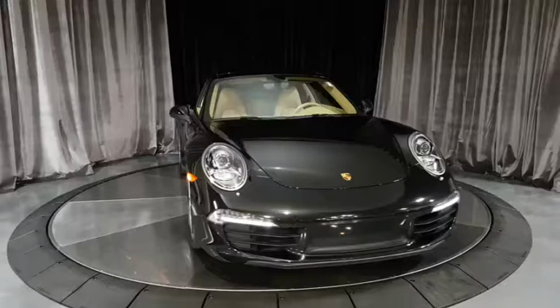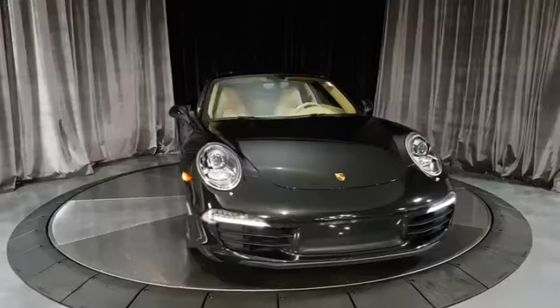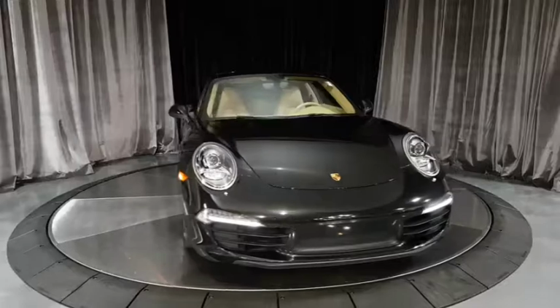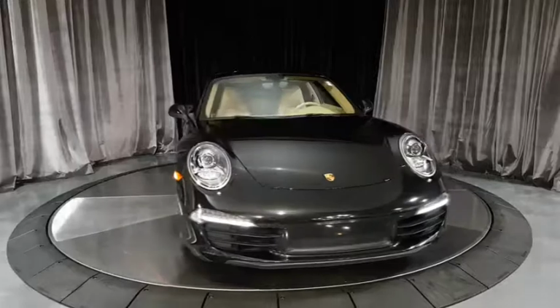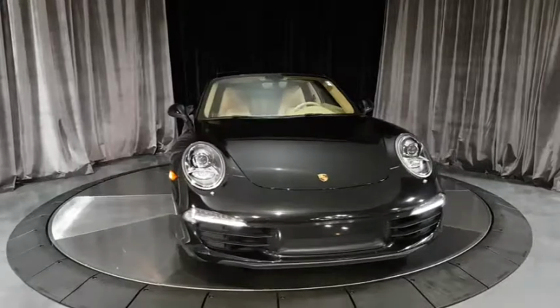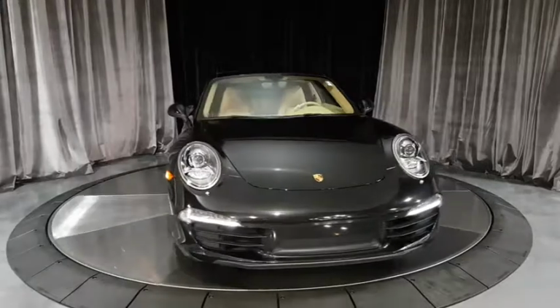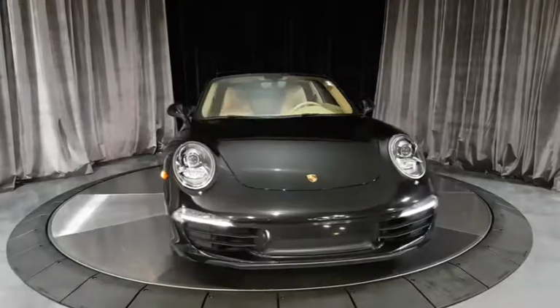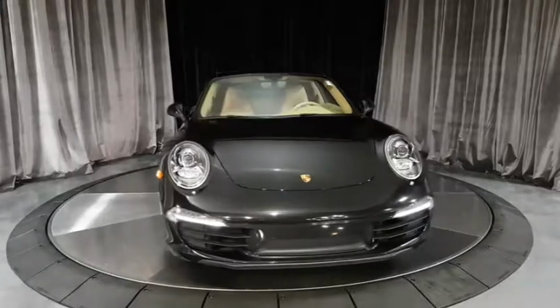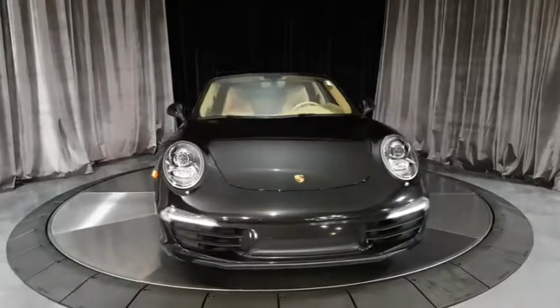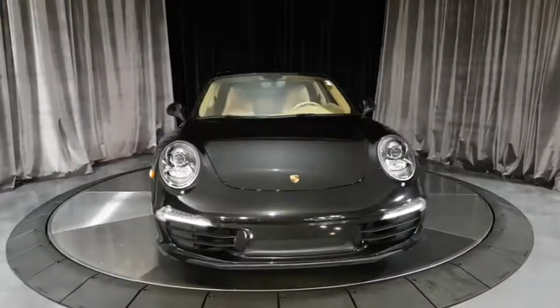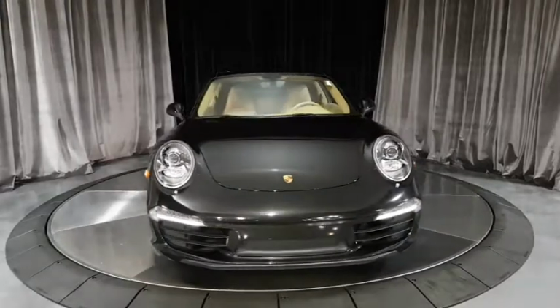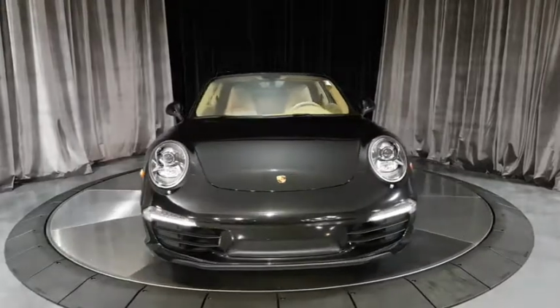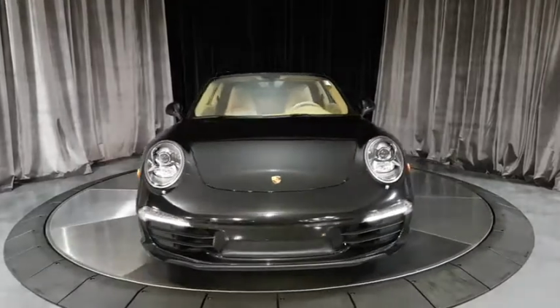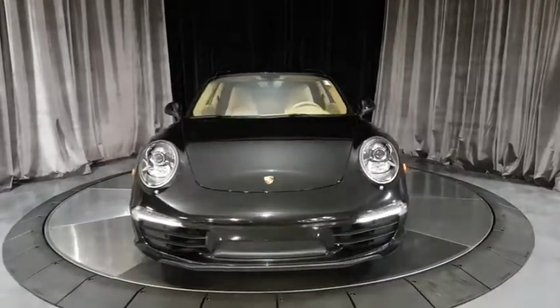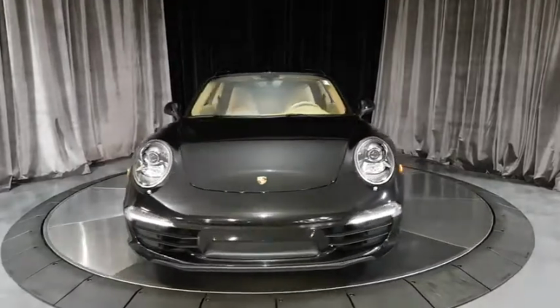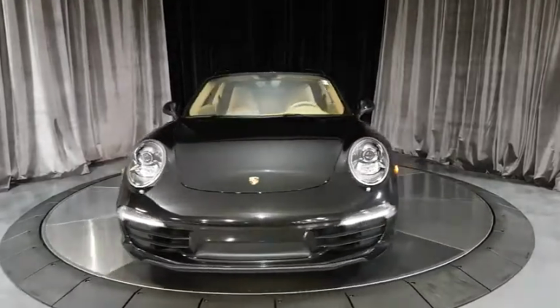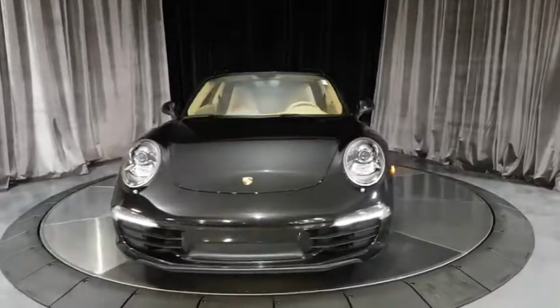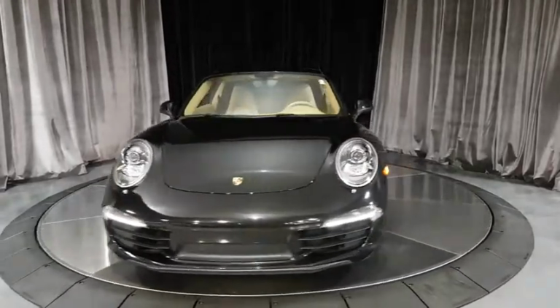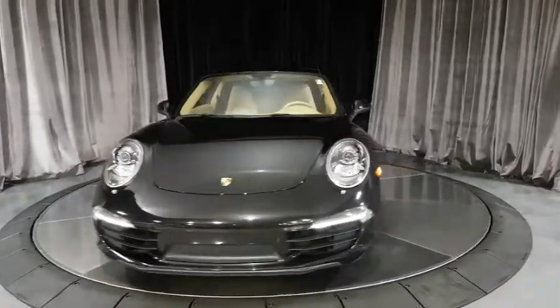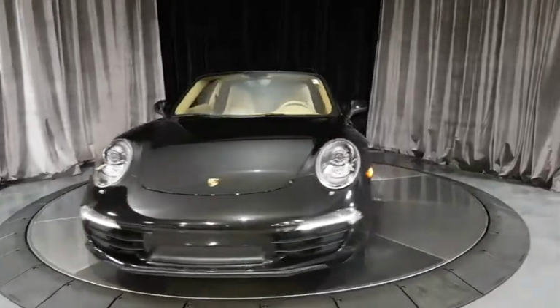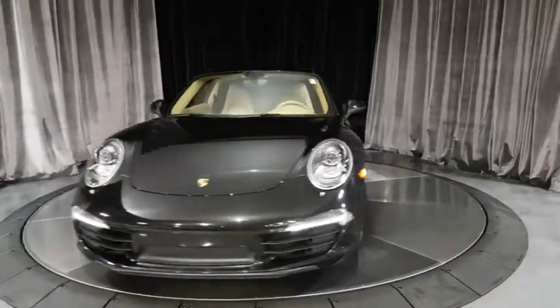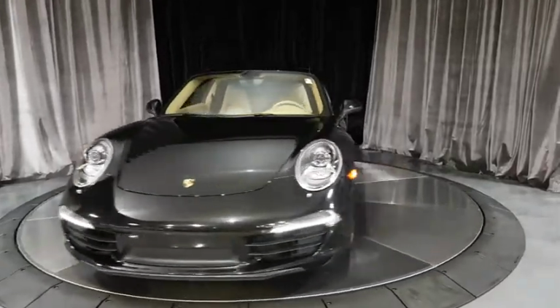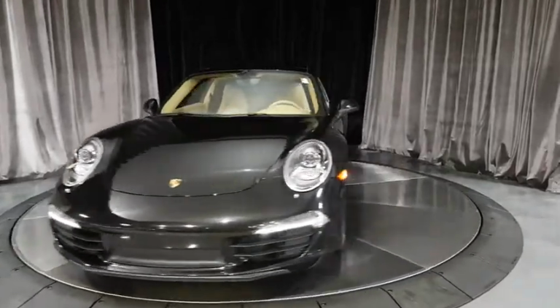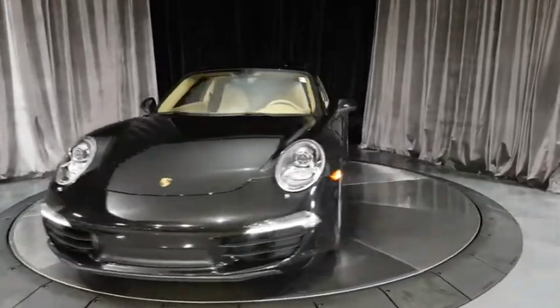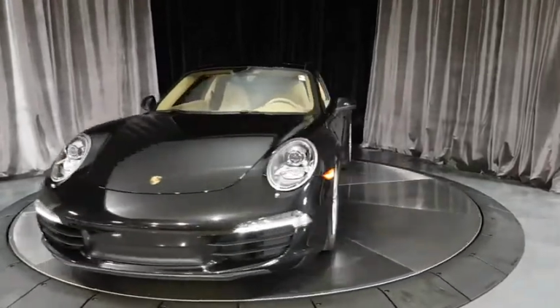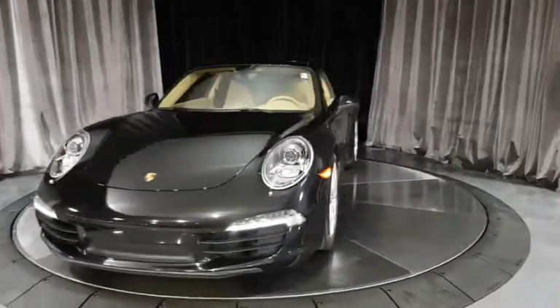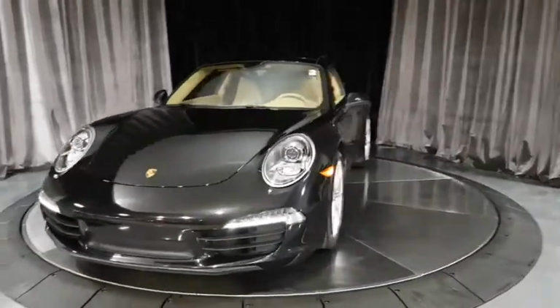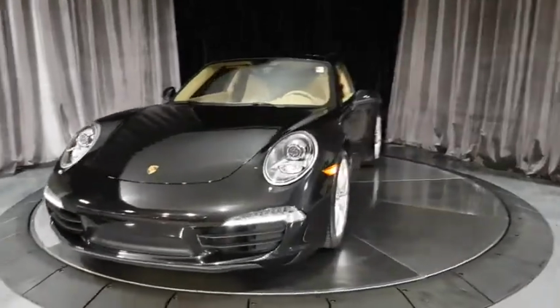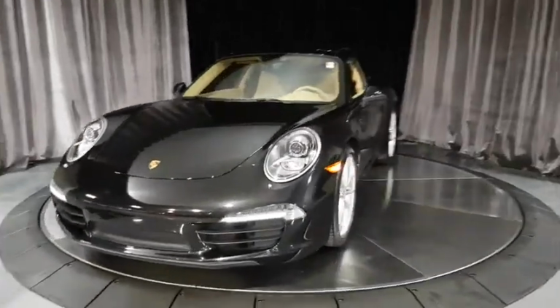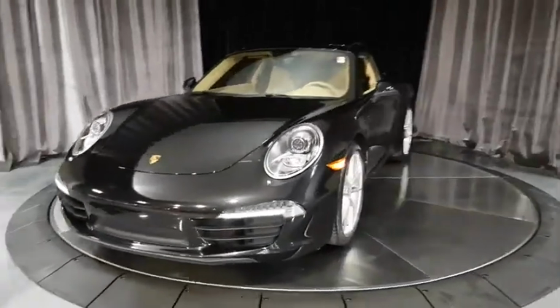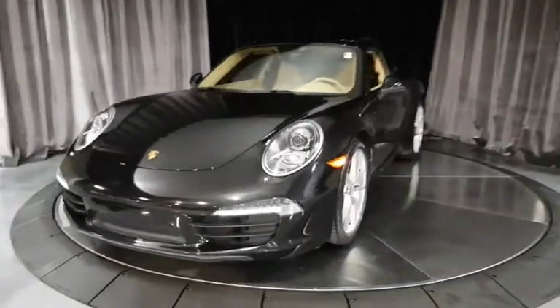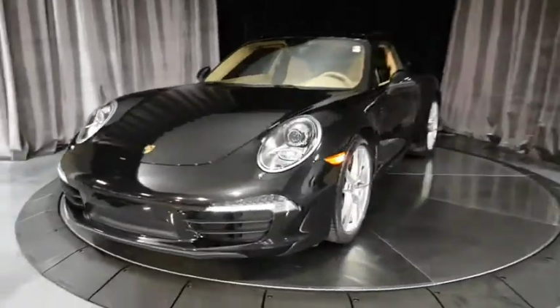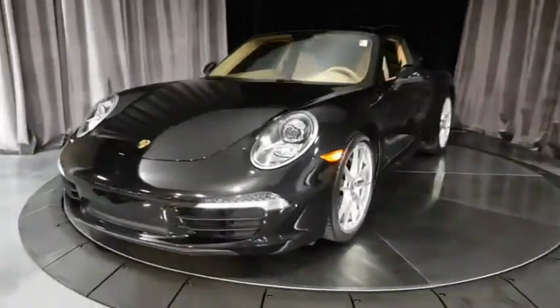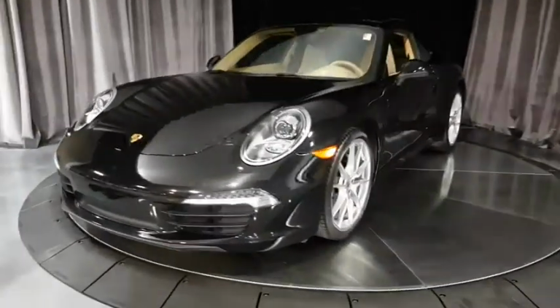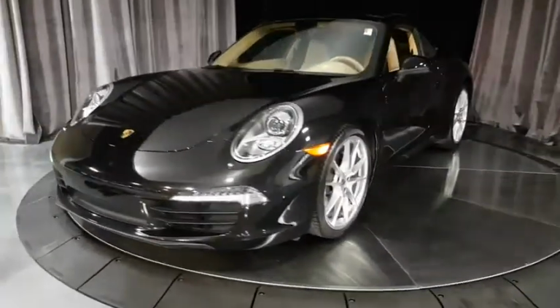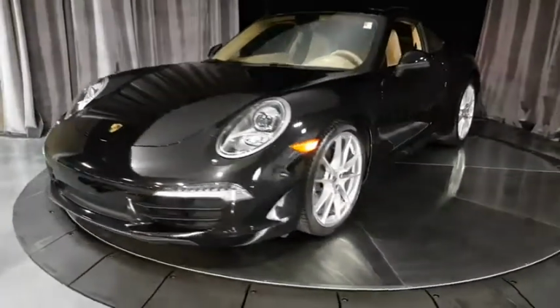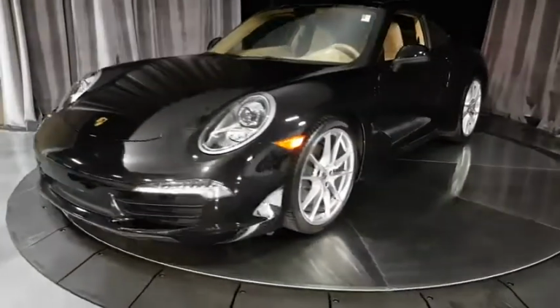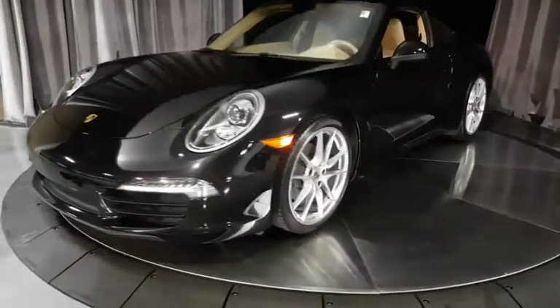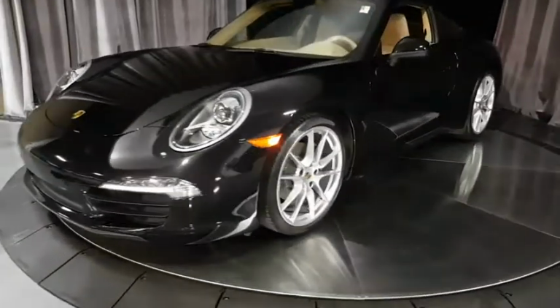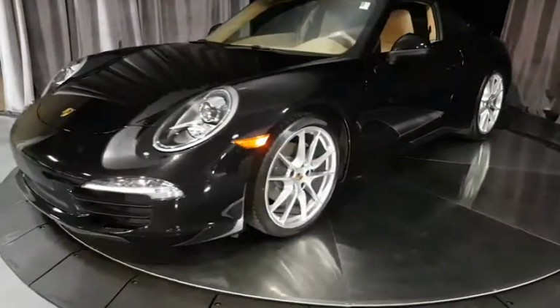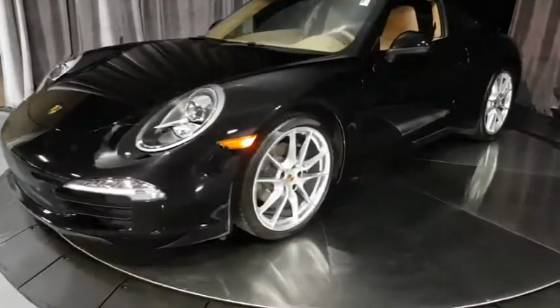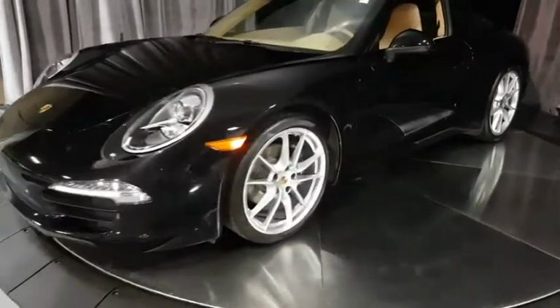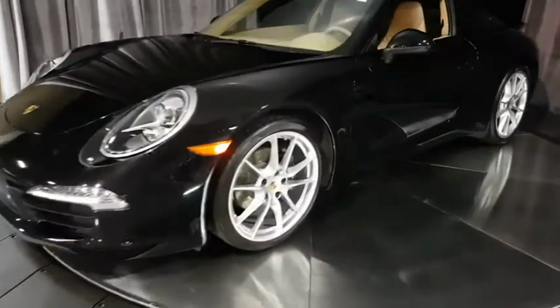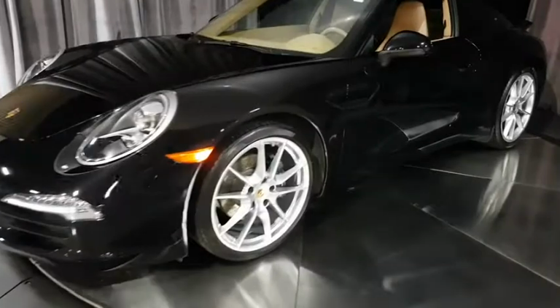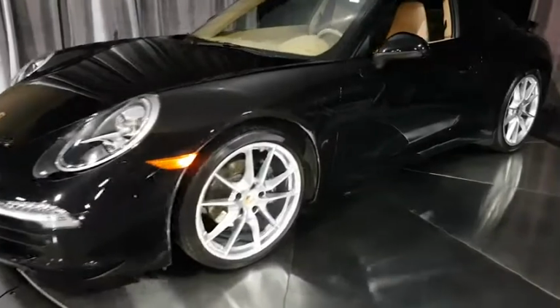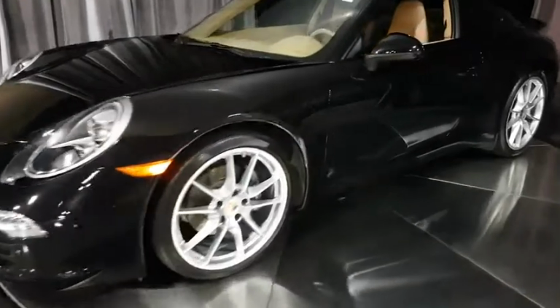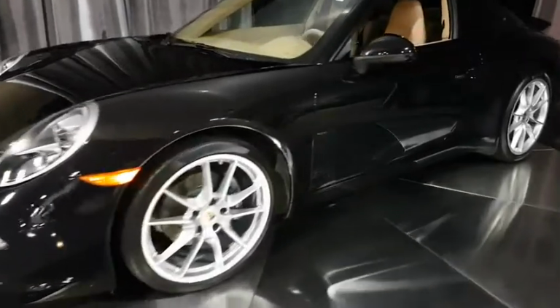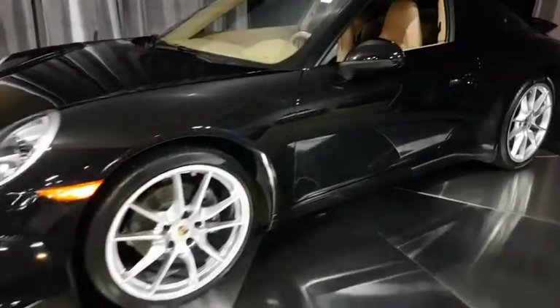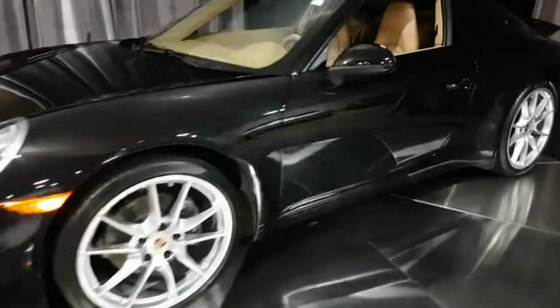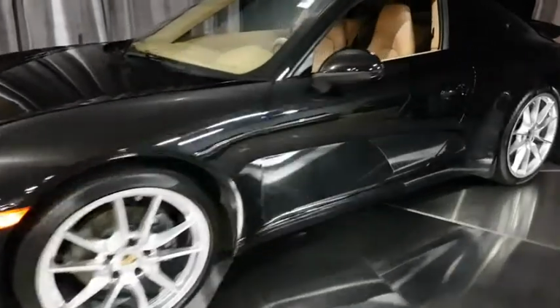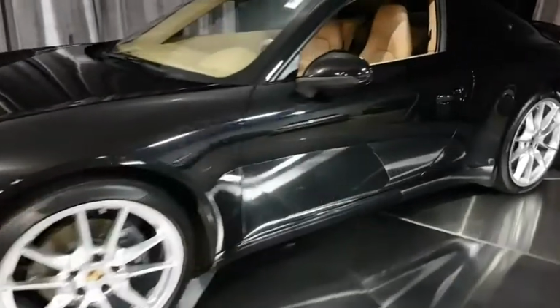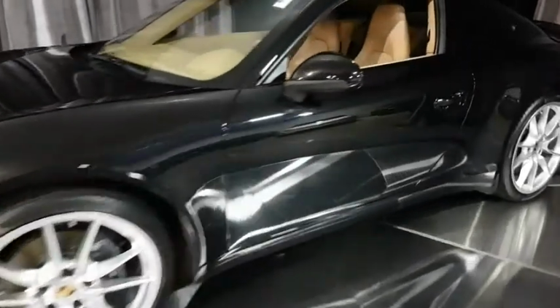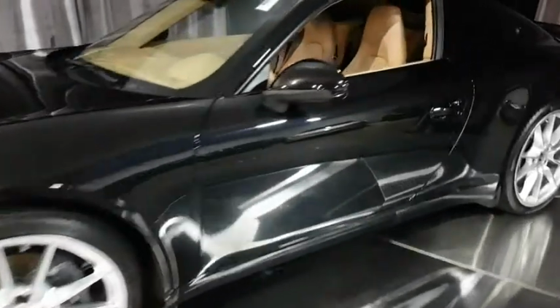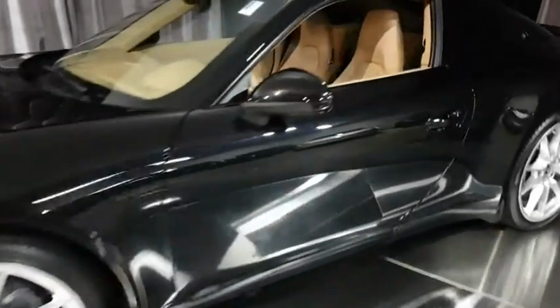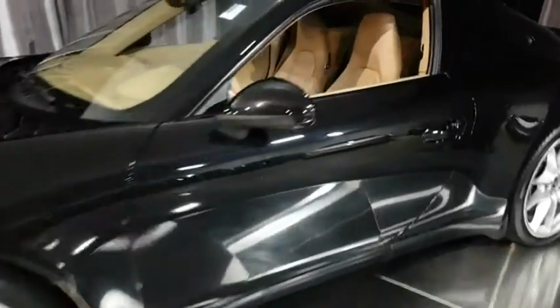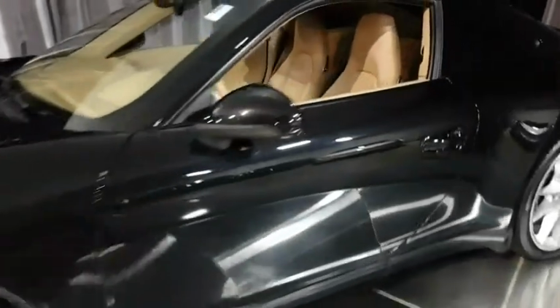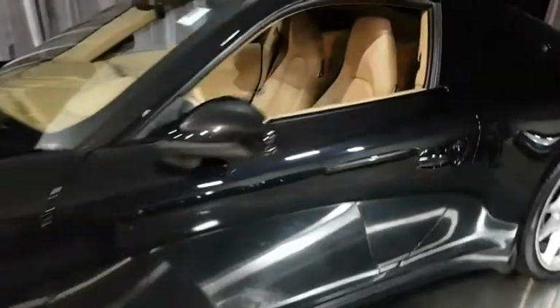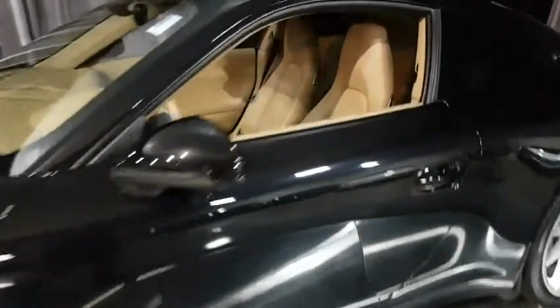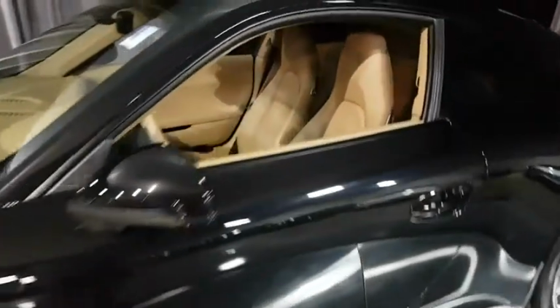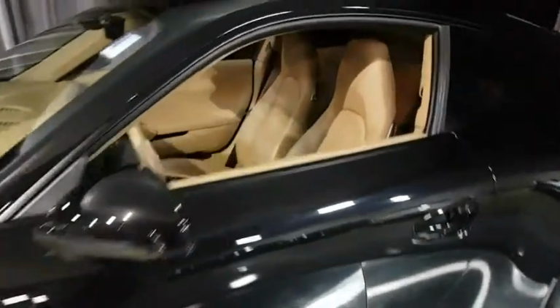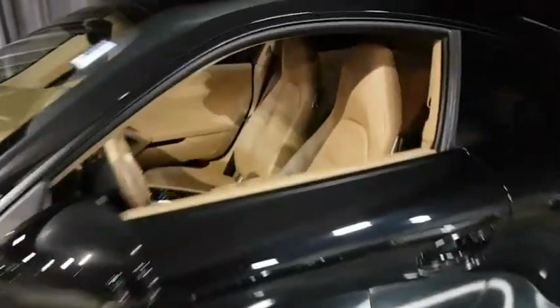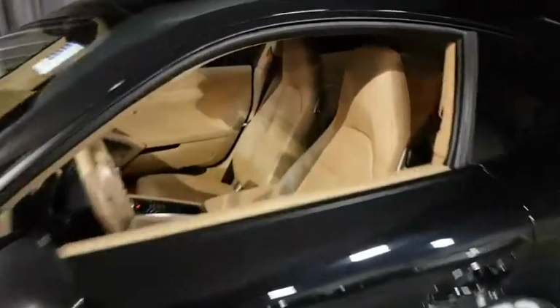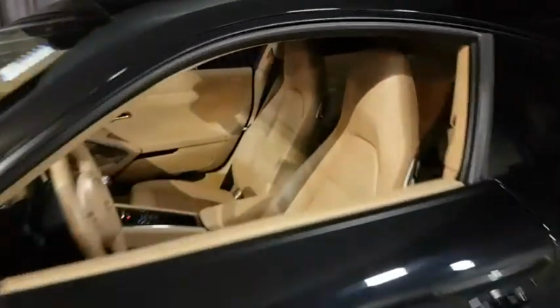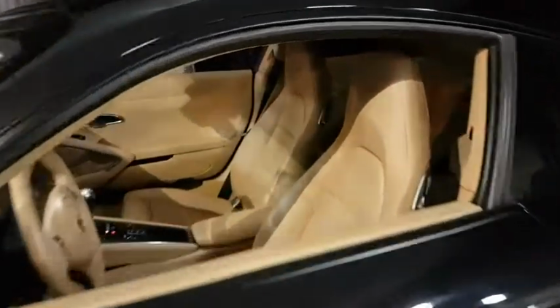2013 Porsche 911. Safety and dynamics, coupled with inner strength. A legend.